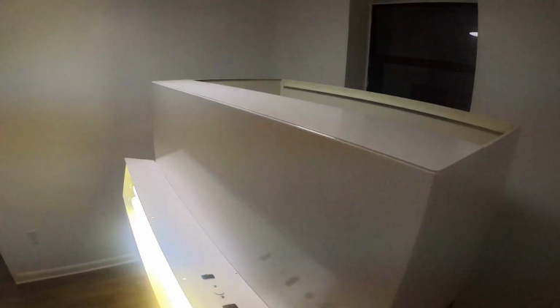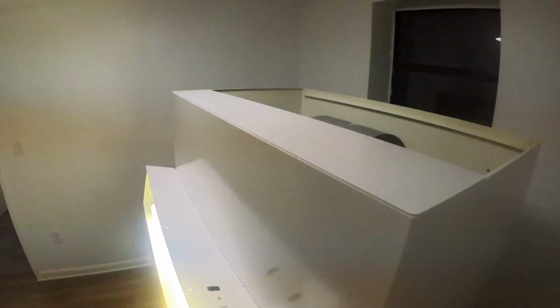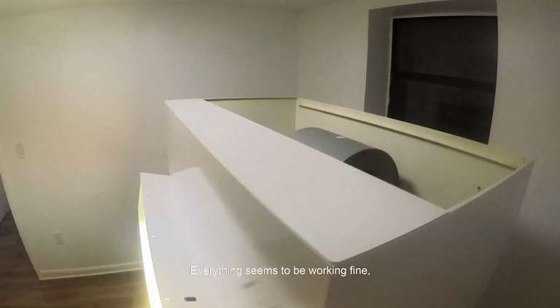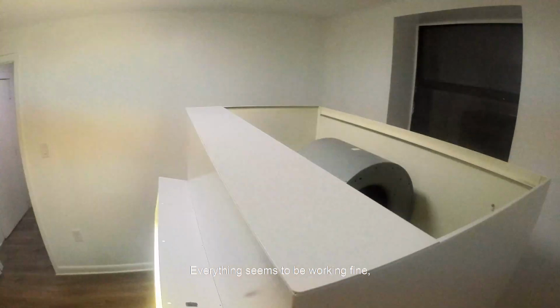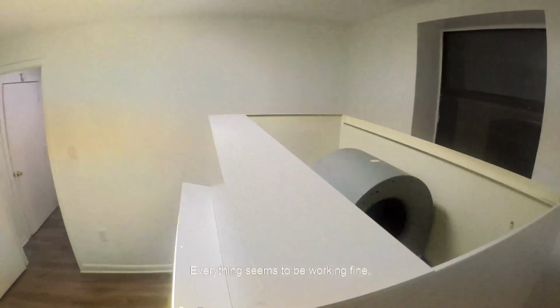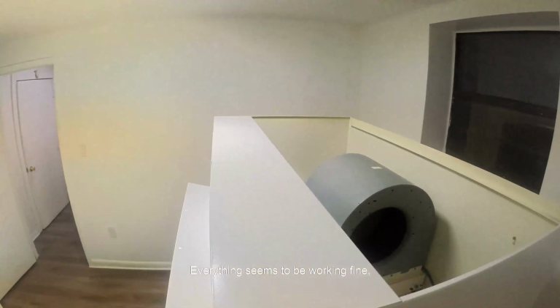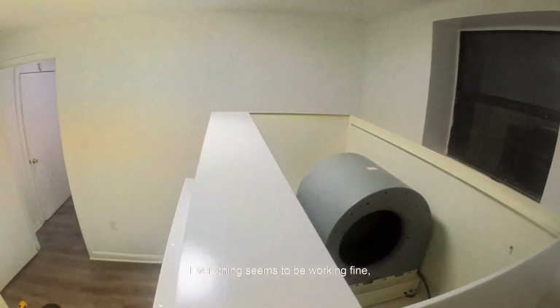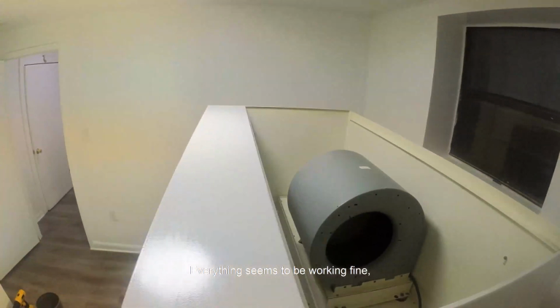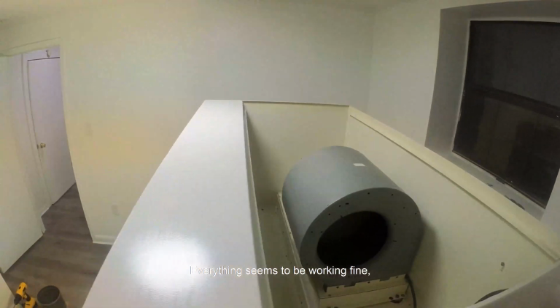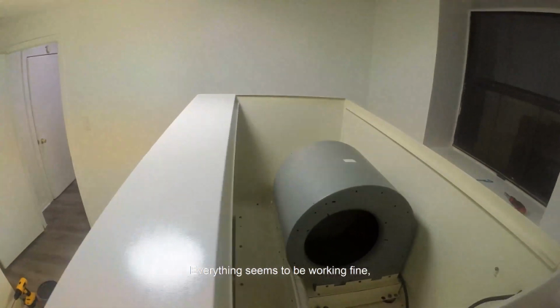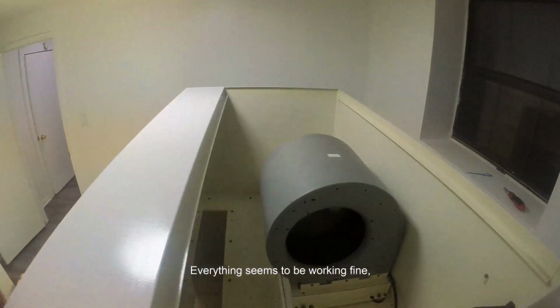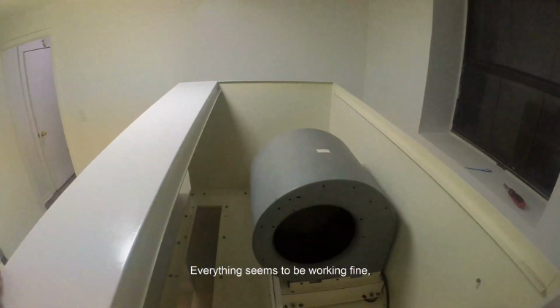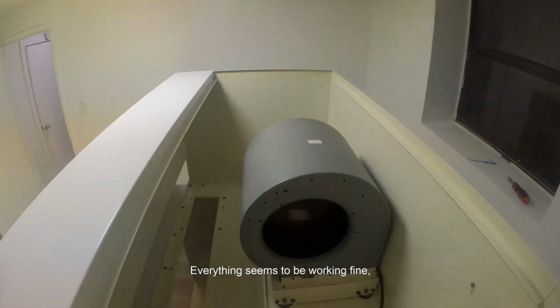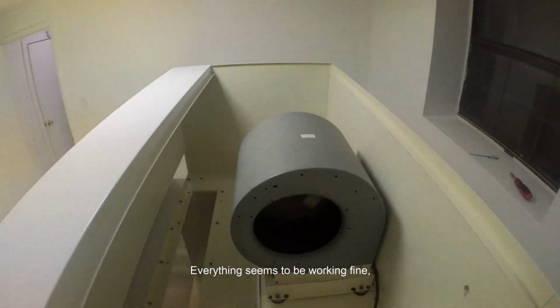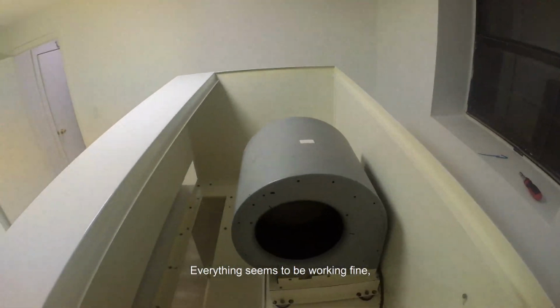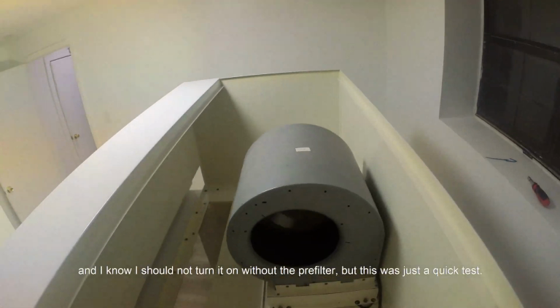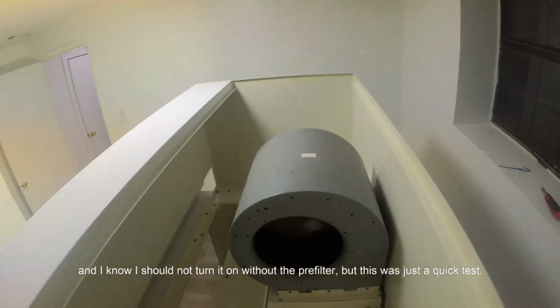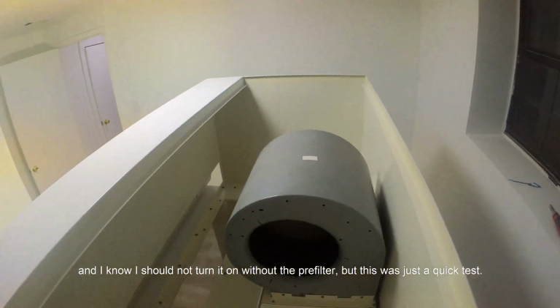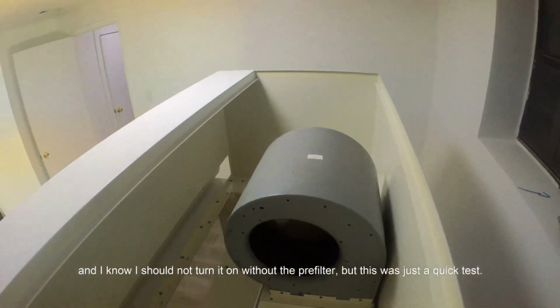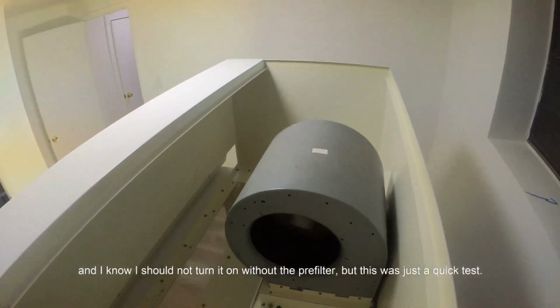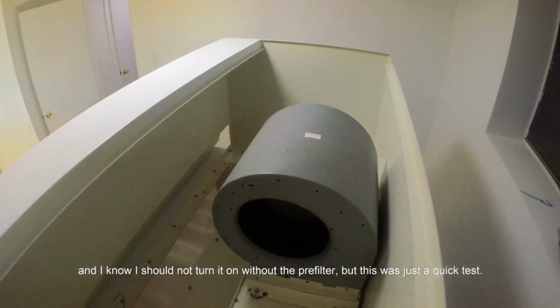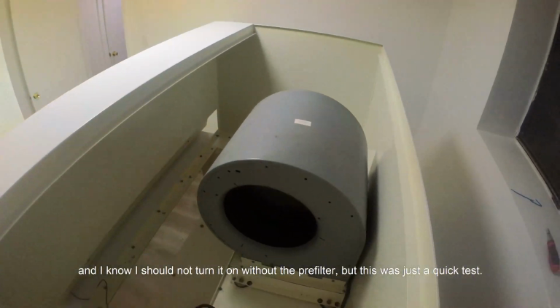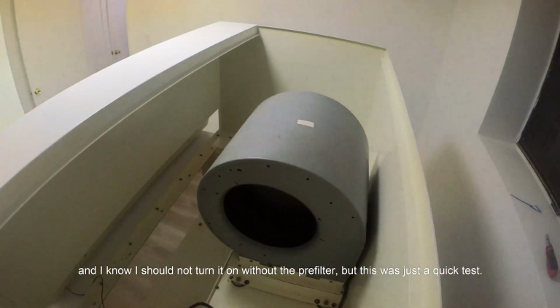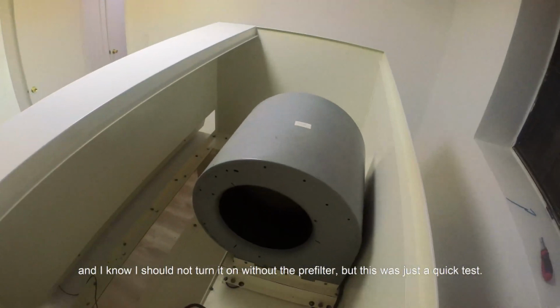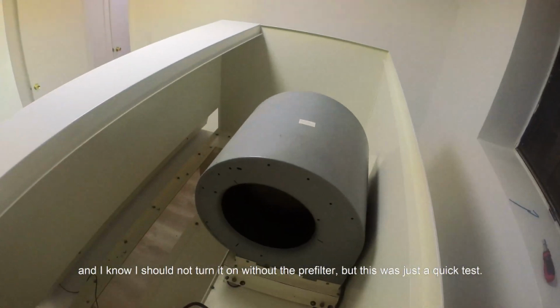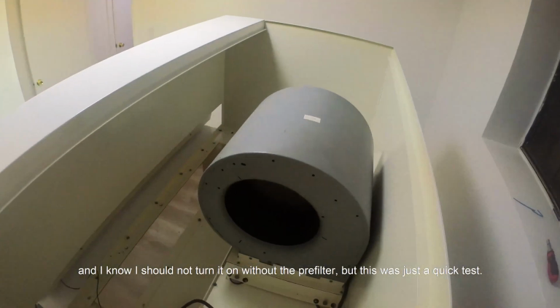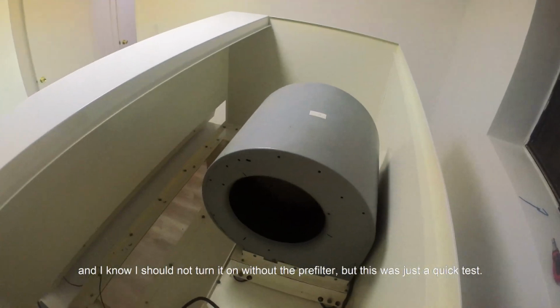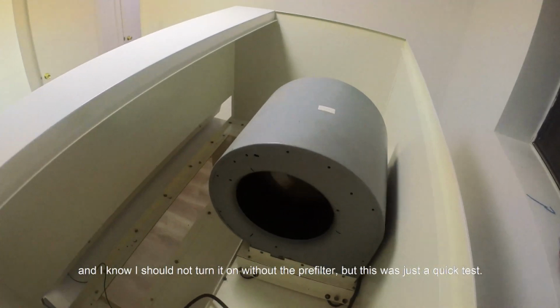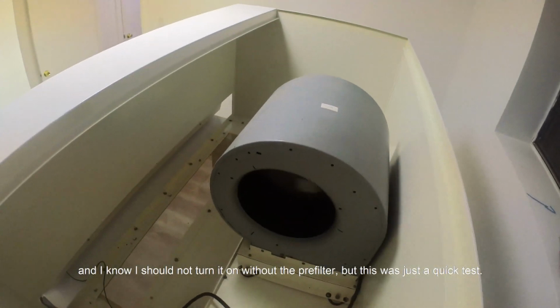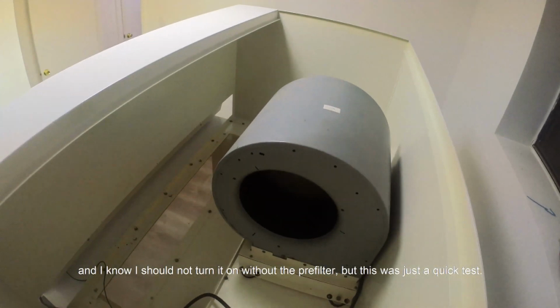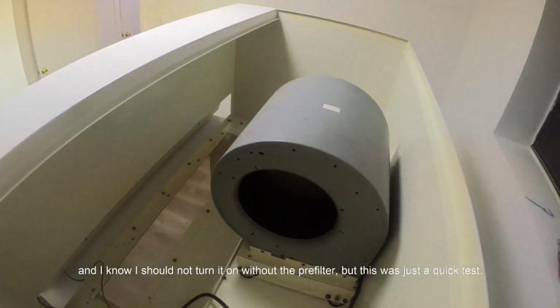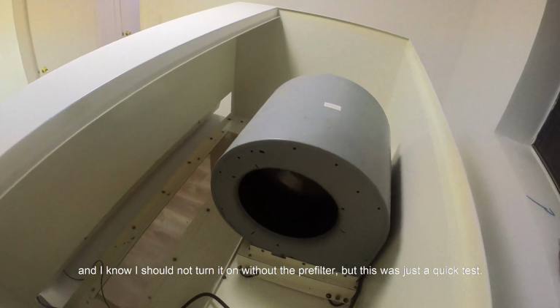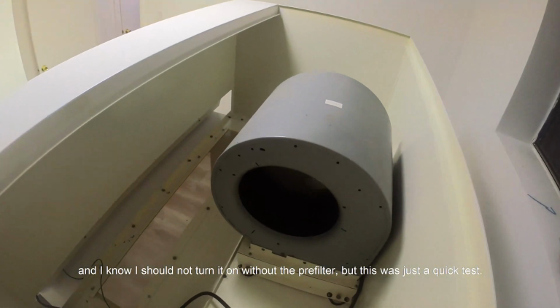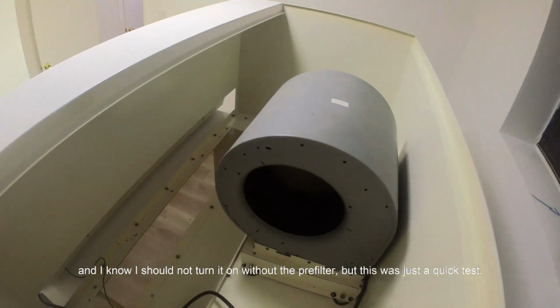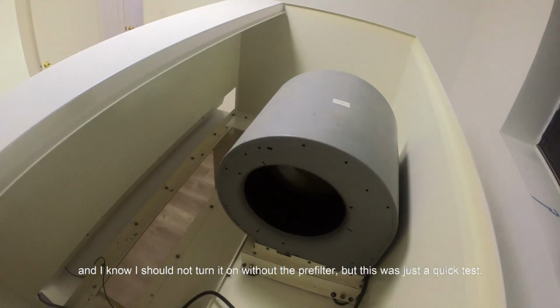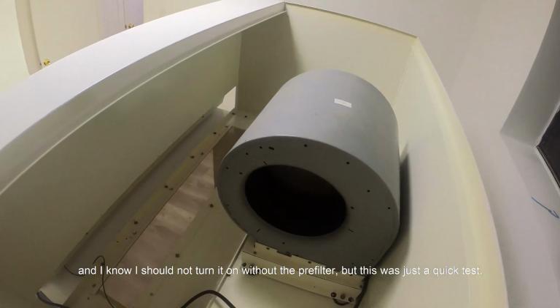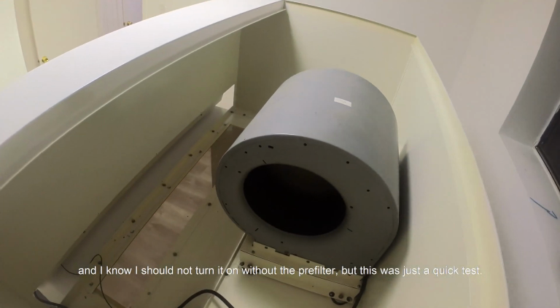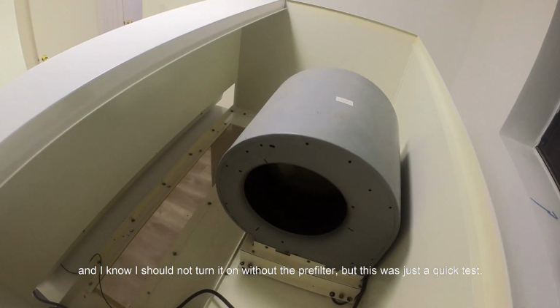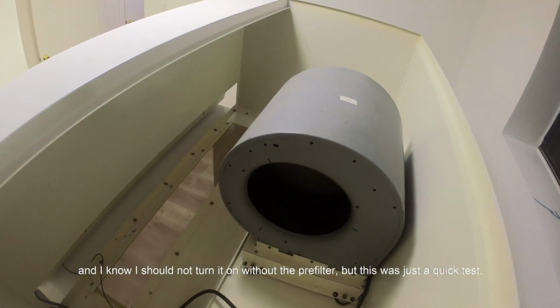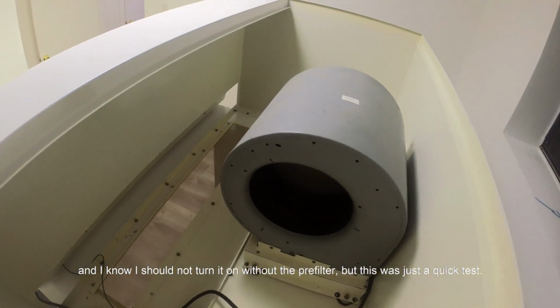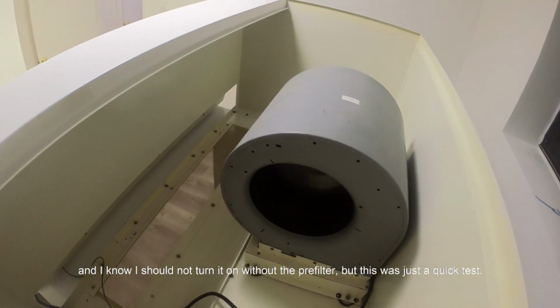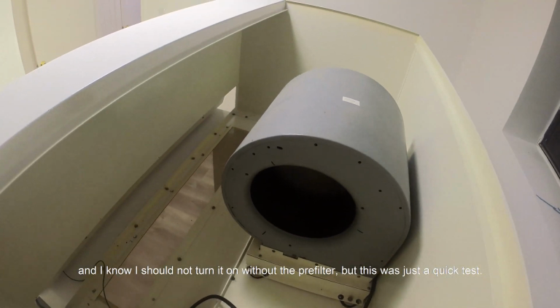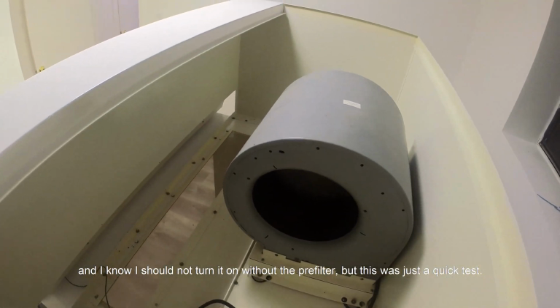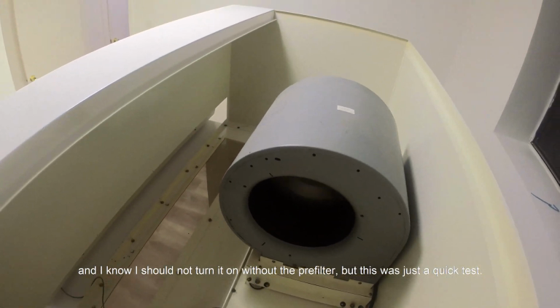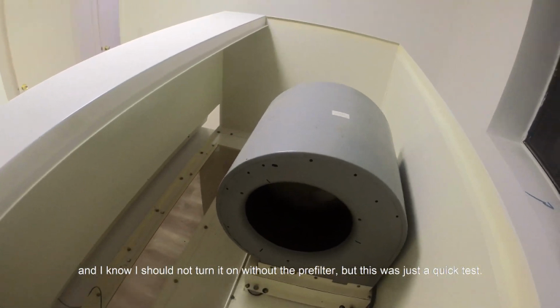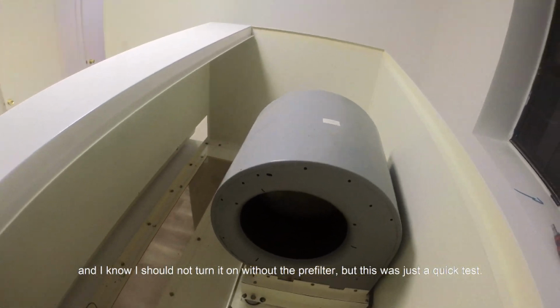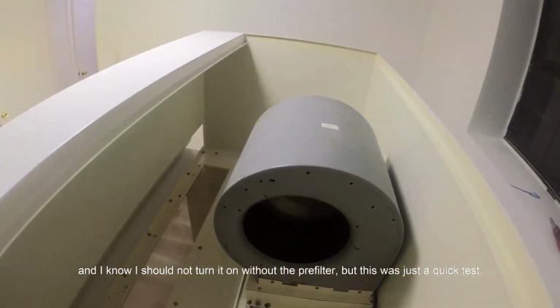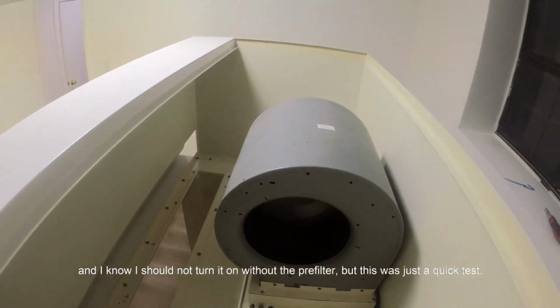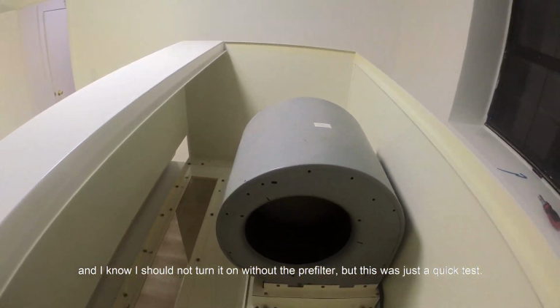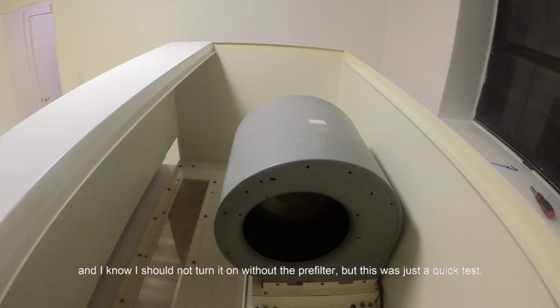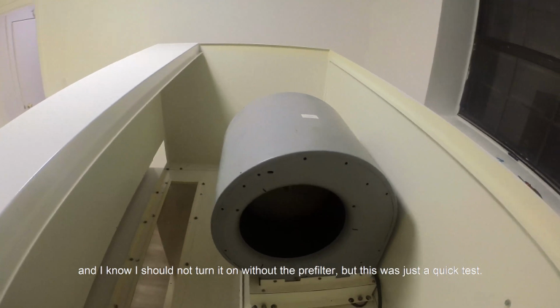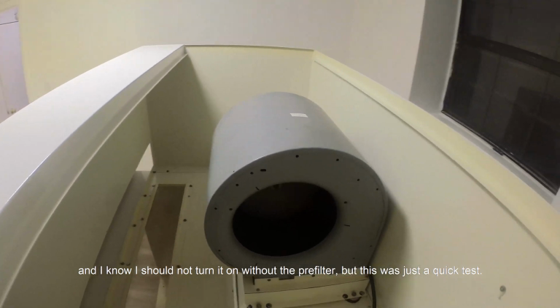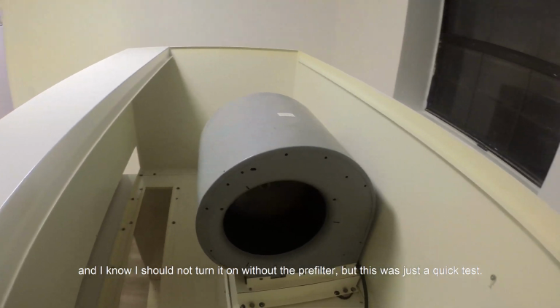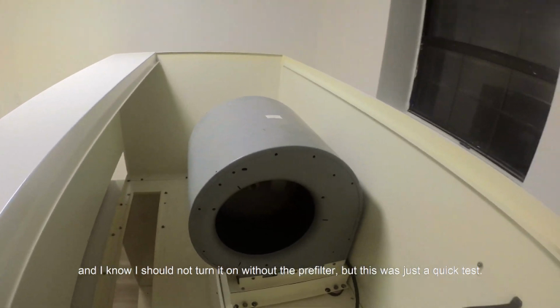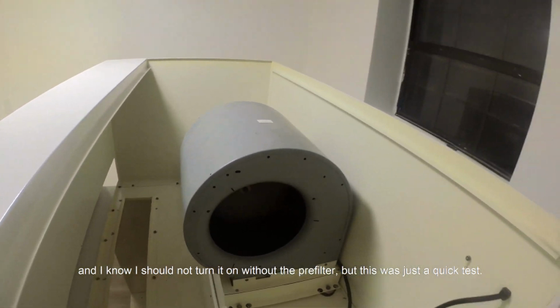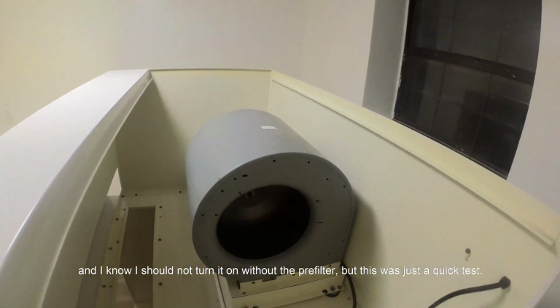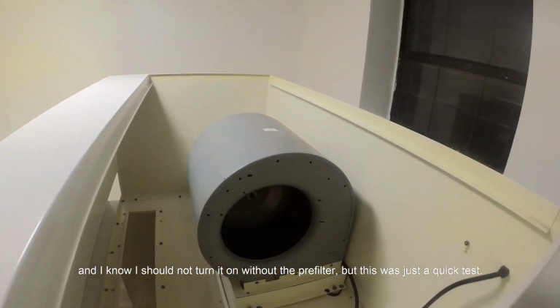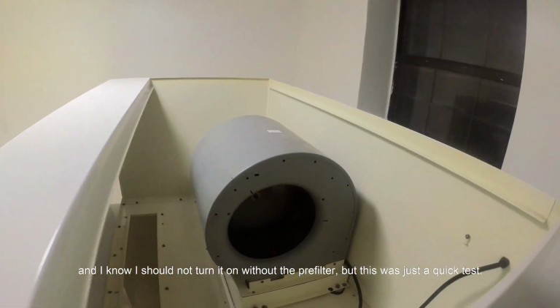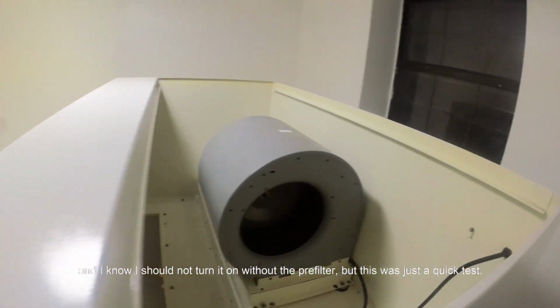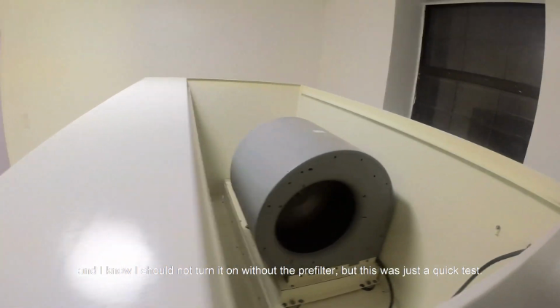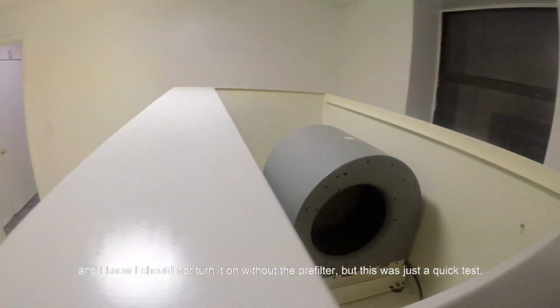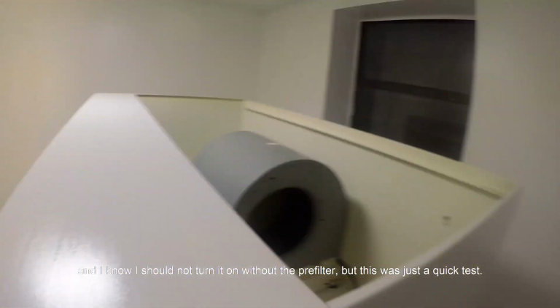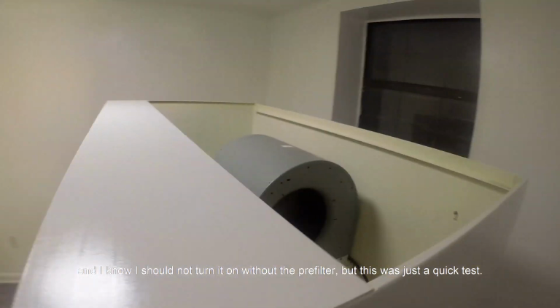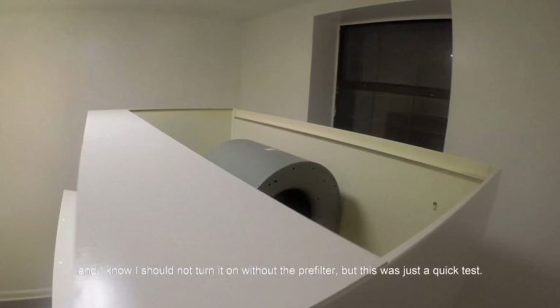Everything seems to be working fine, and I know I should not turn it on without the pre-filter, but this was just a quick test.